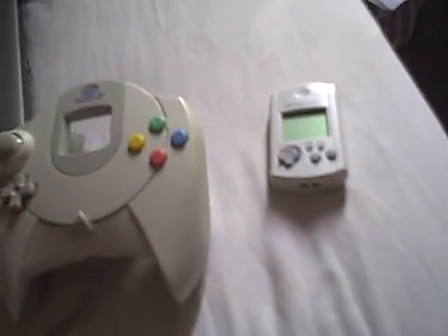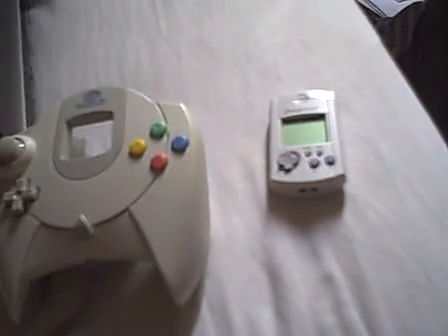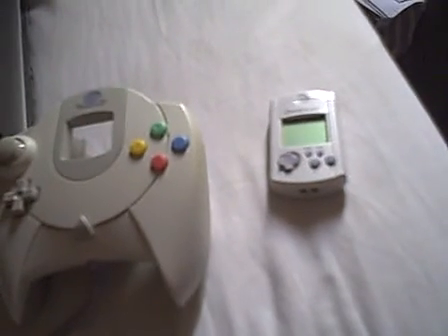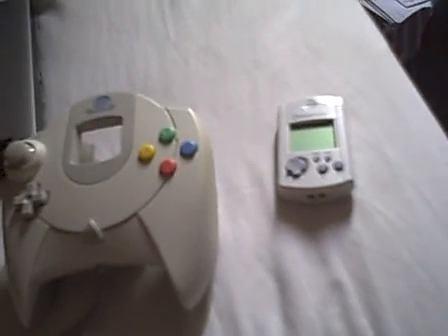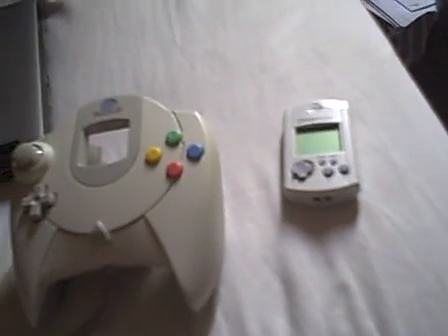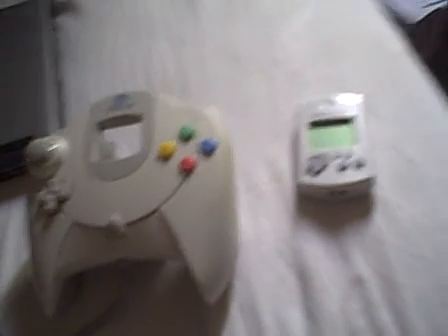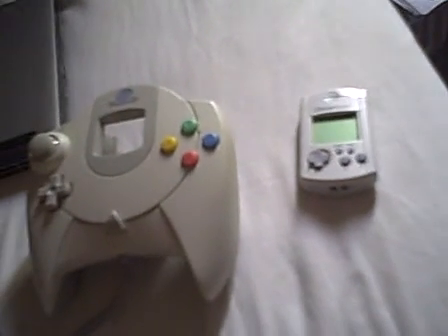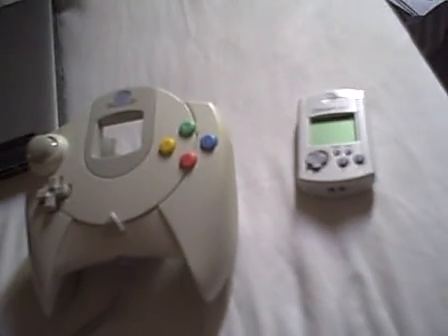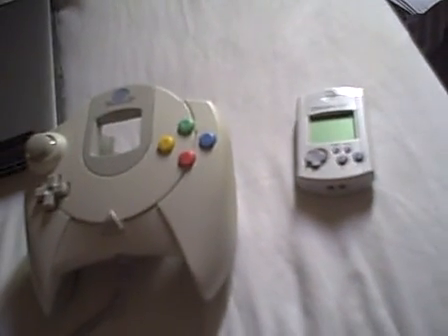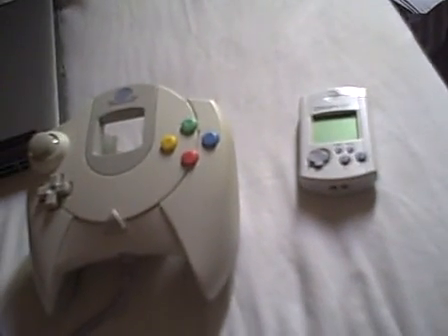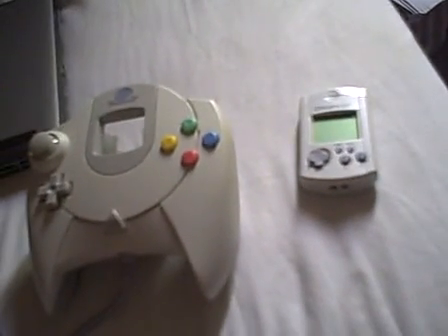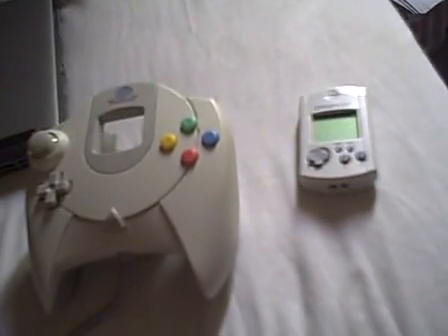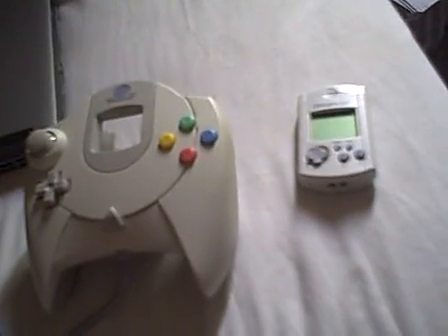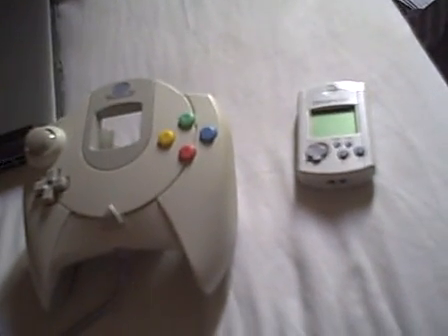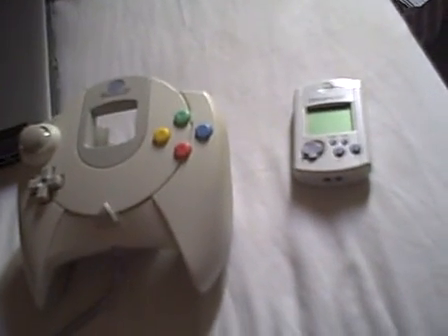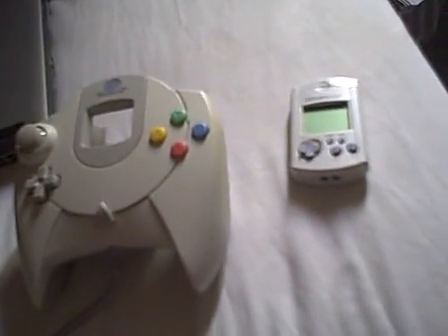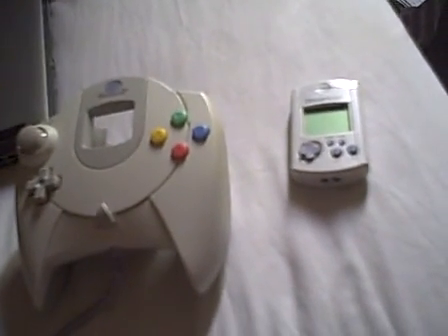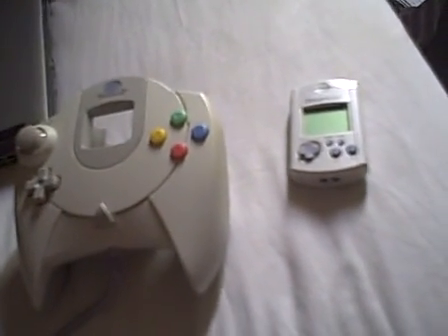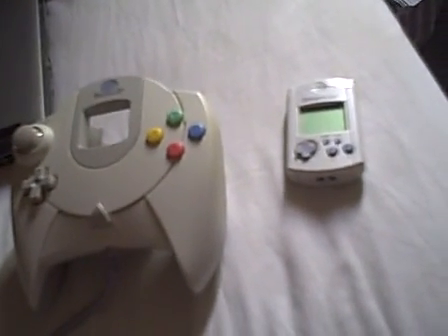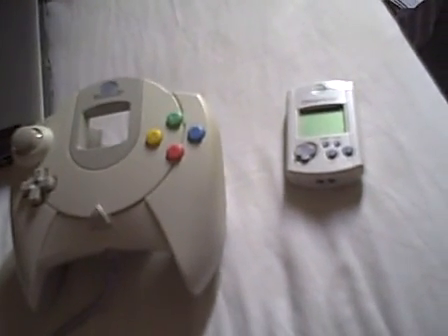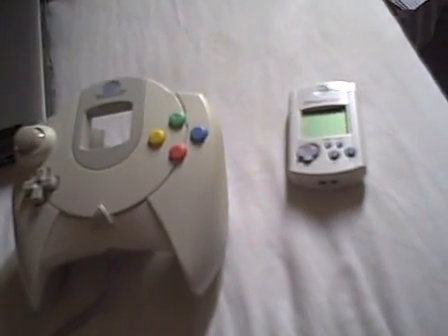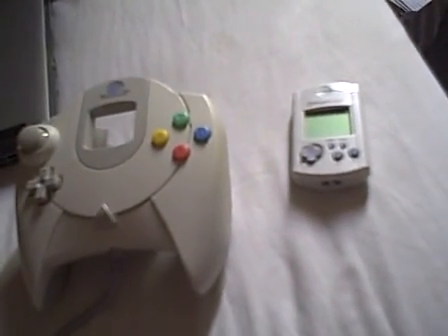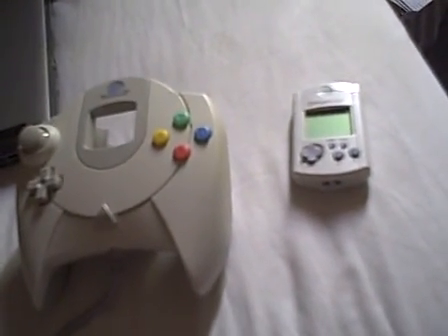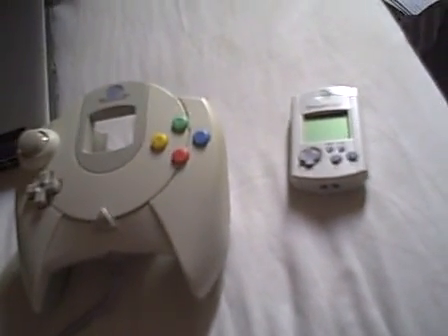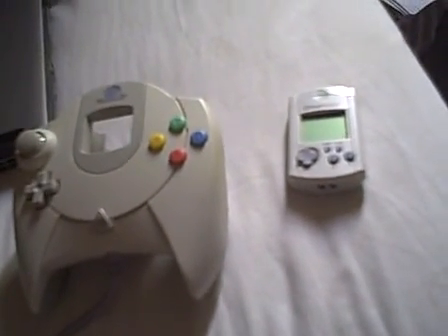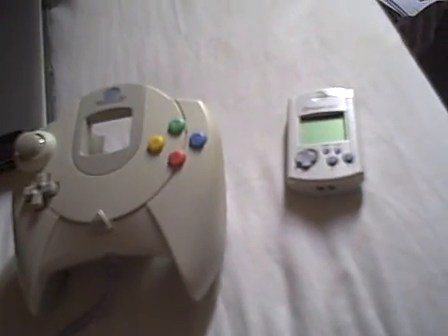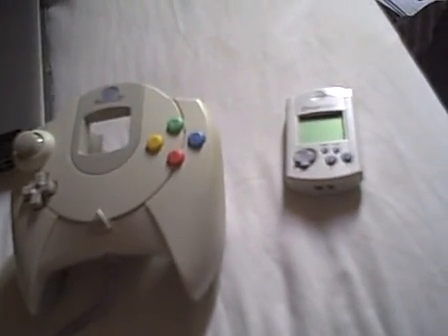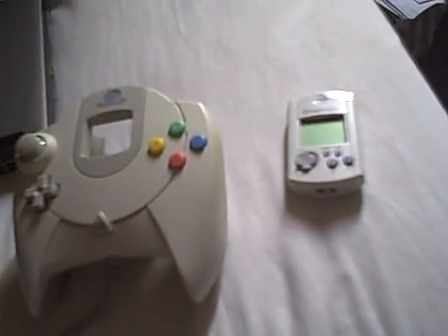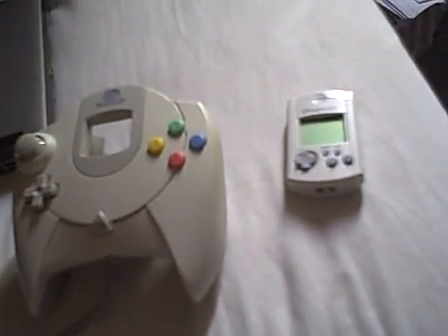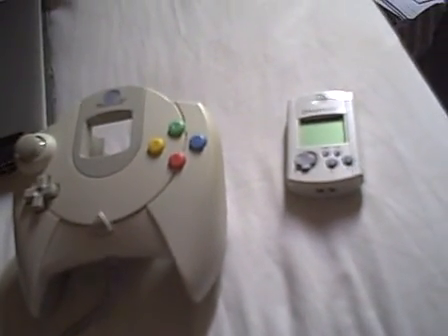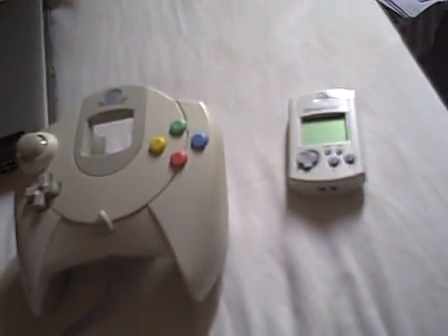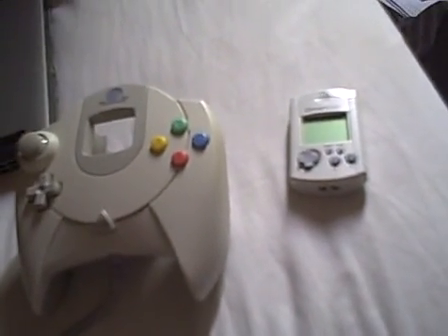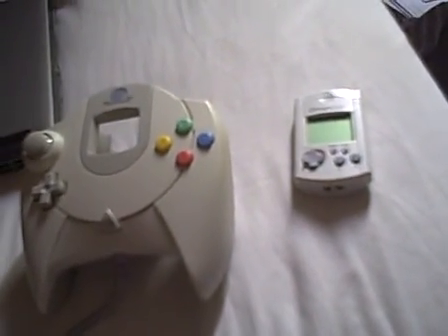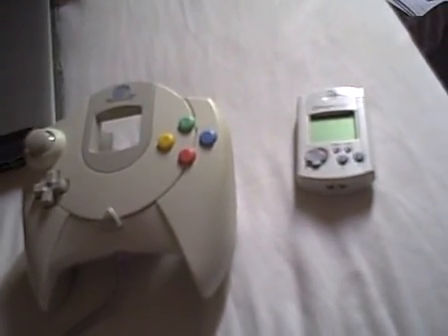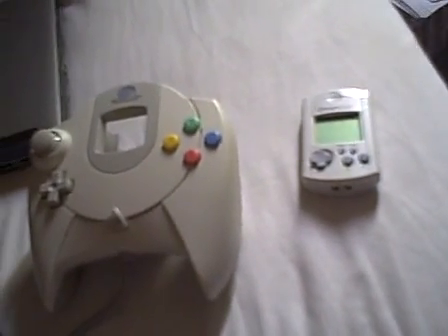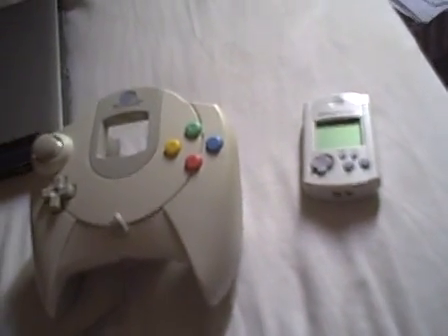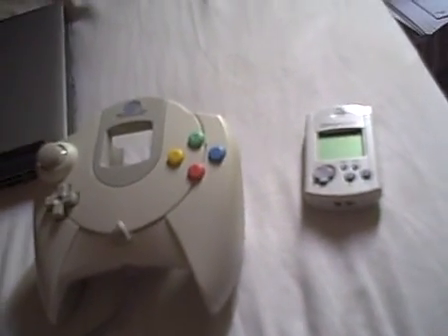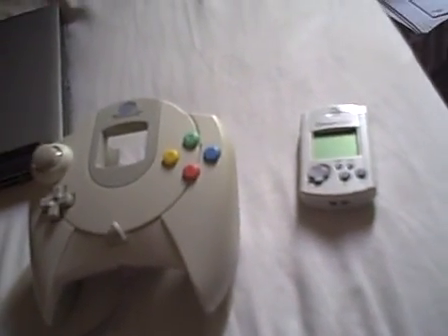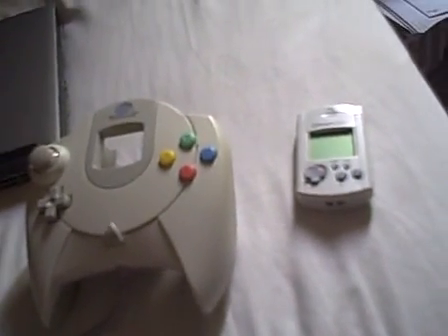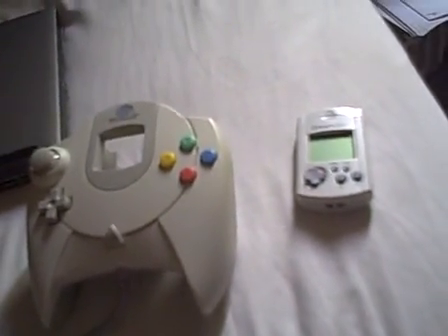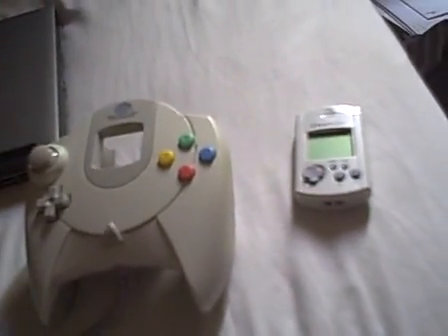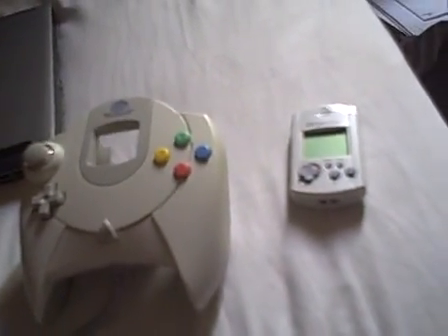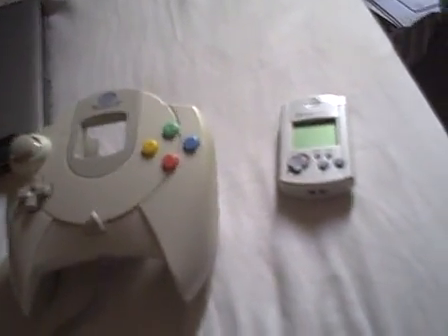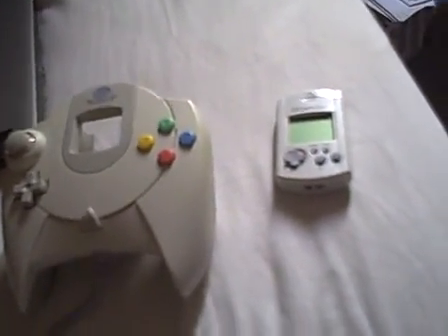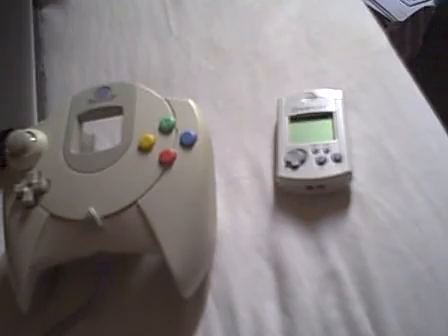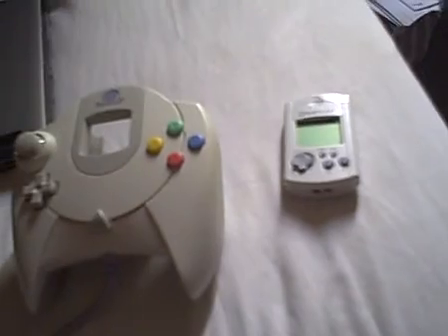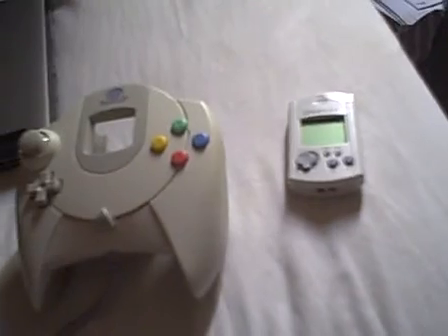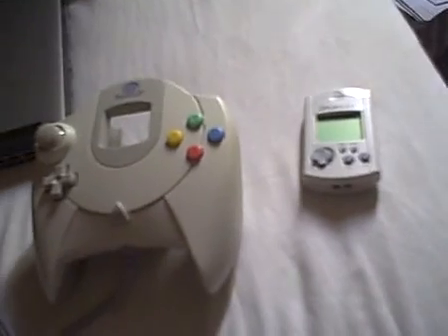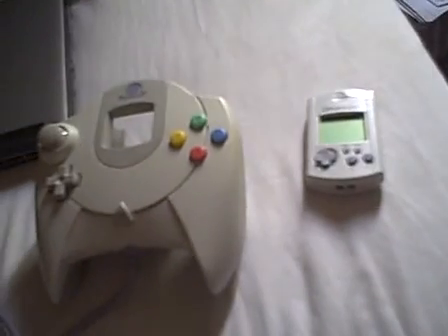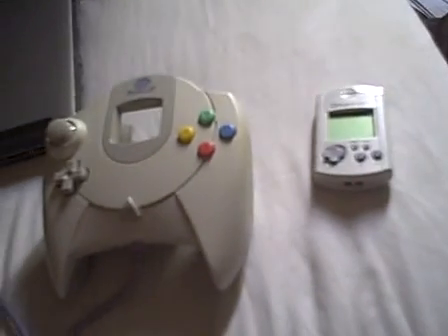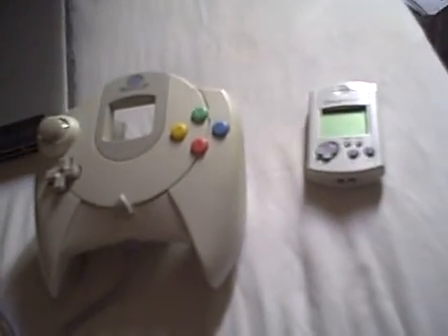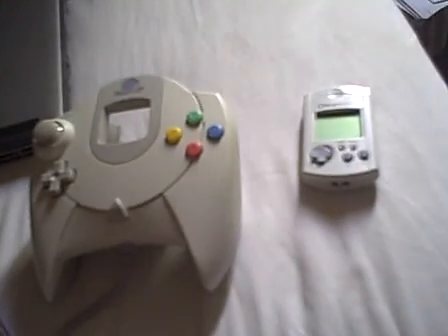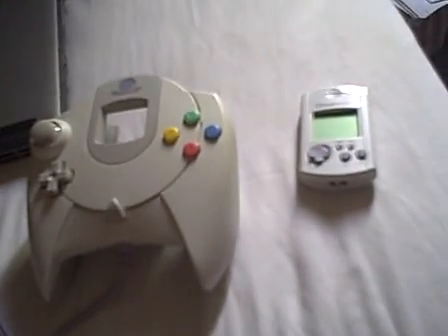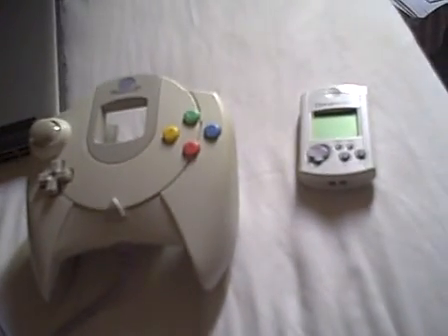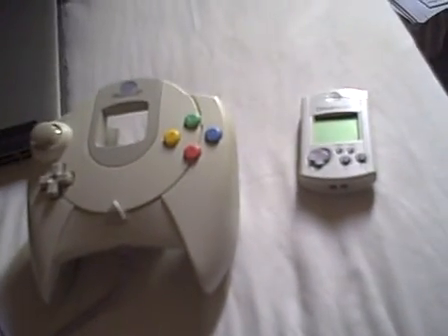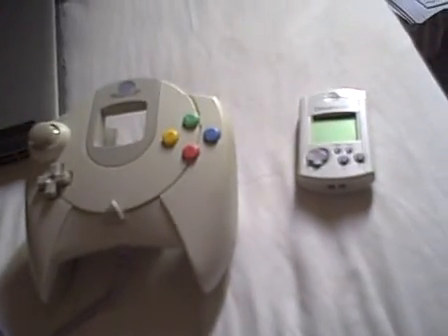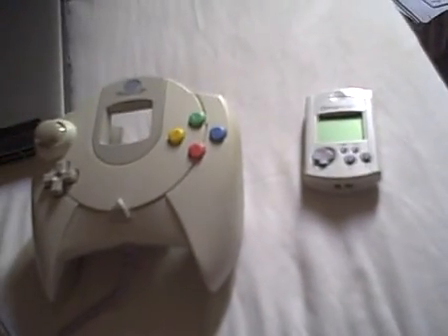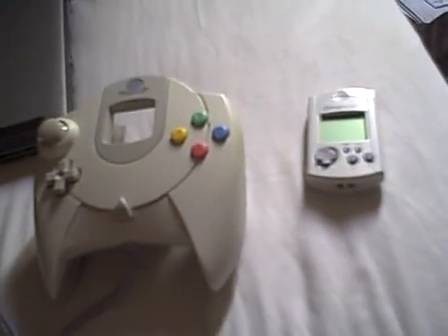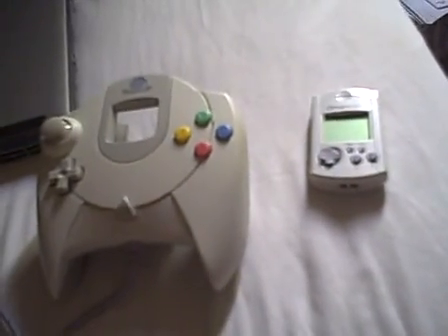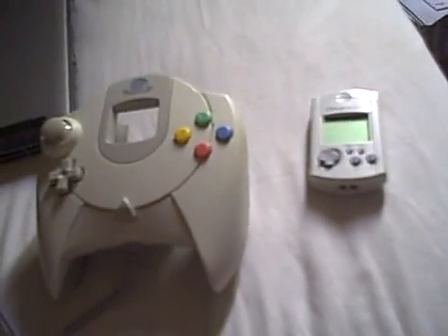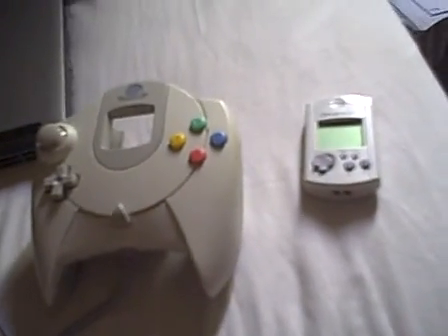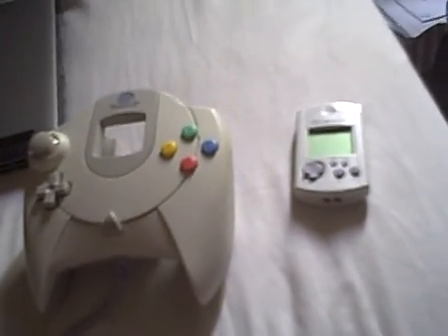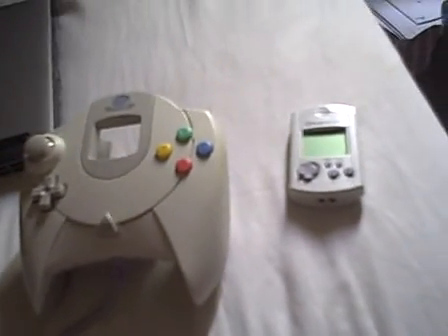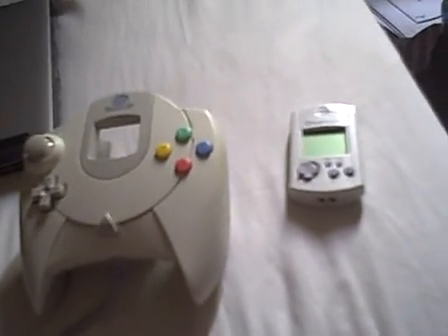Just a review of the Dreamcast controller. See you next time before I carry on the LP of Sonic Adventure DX. See ya.